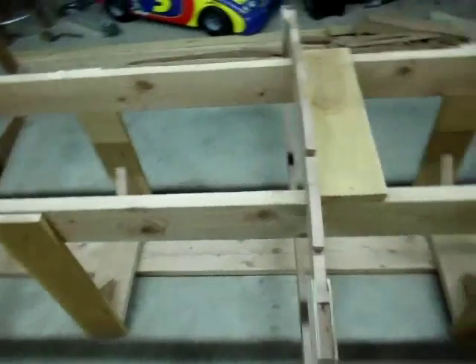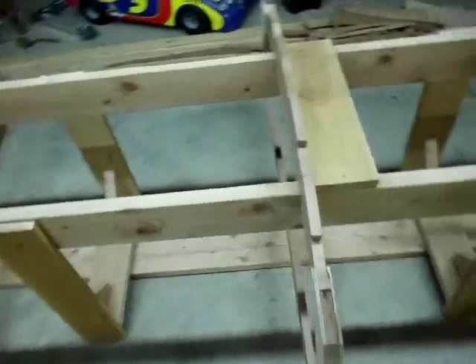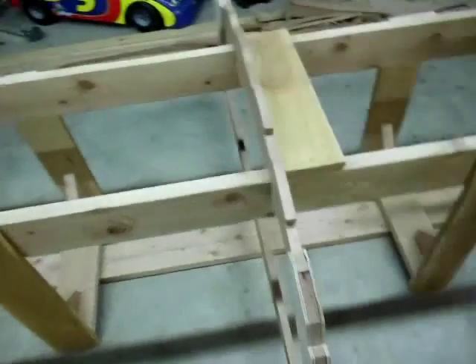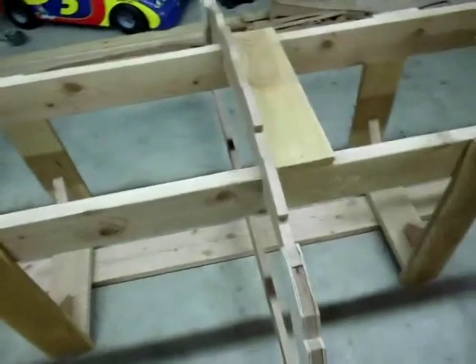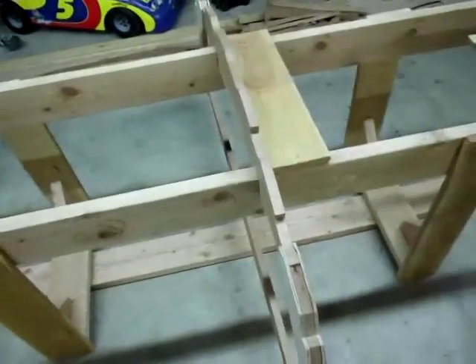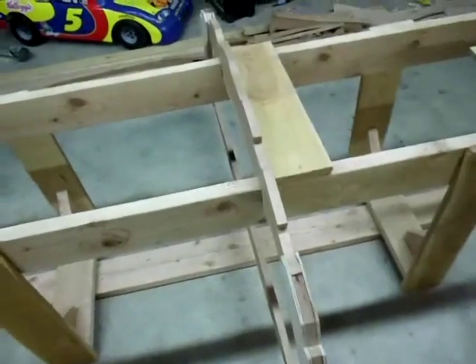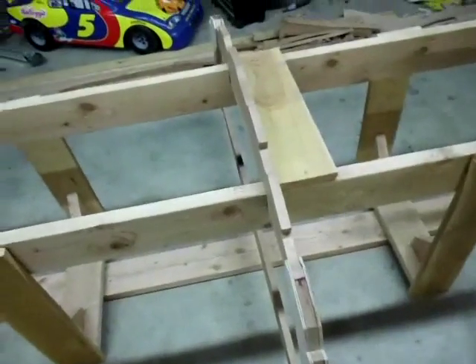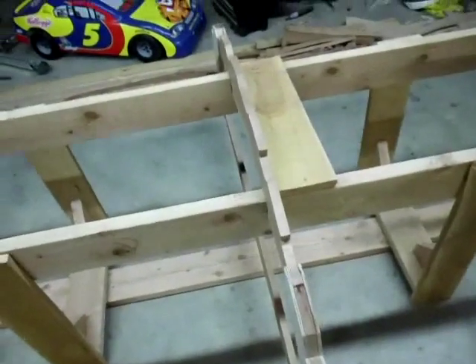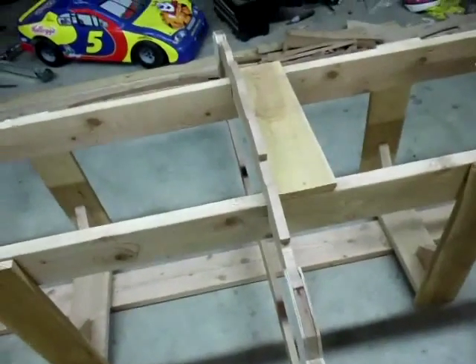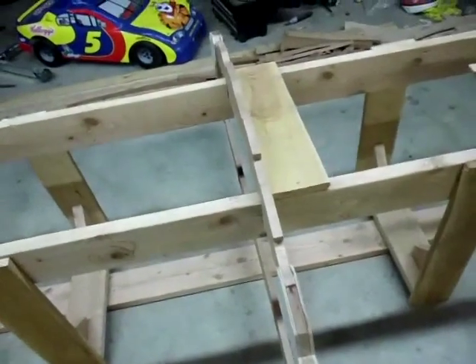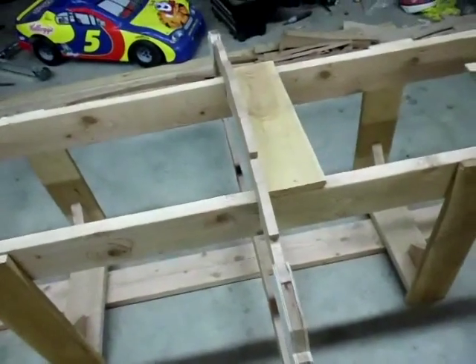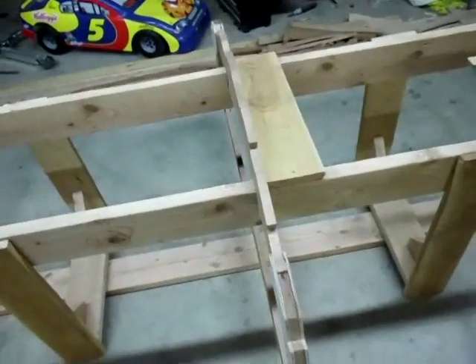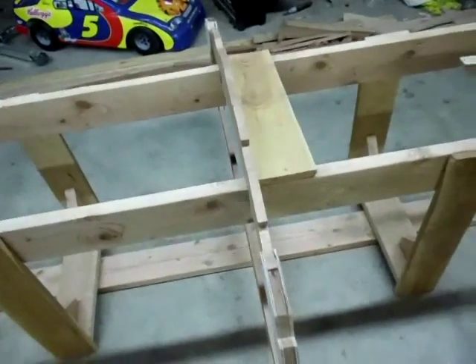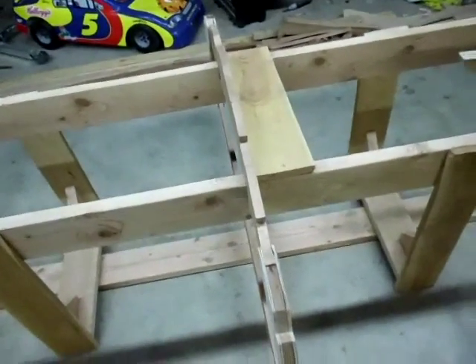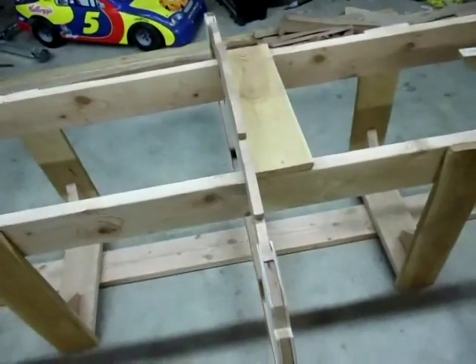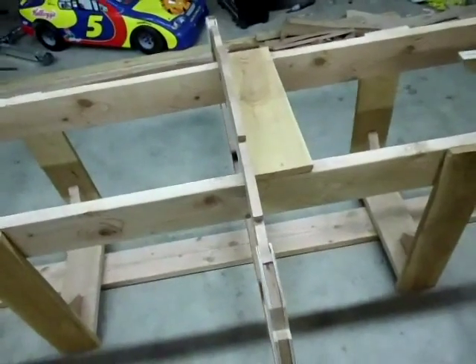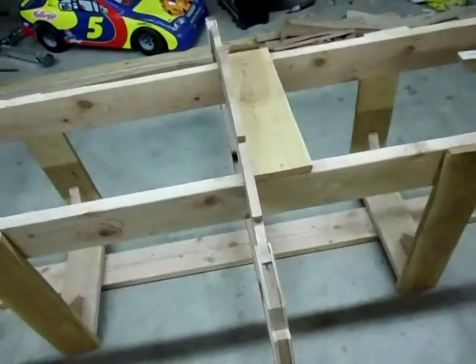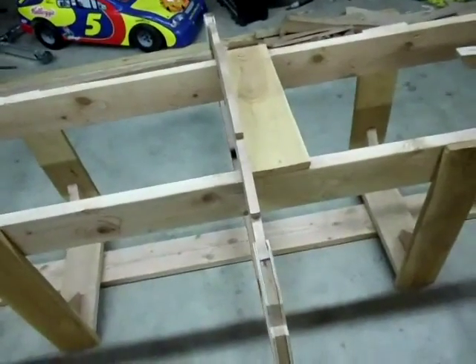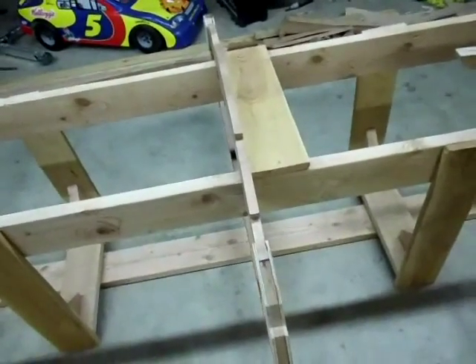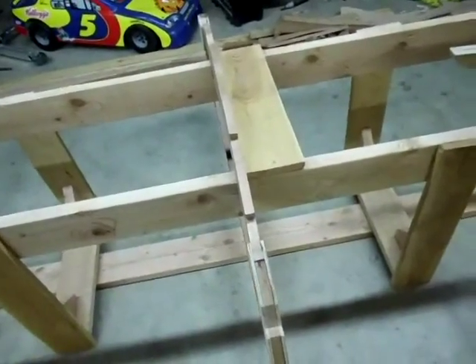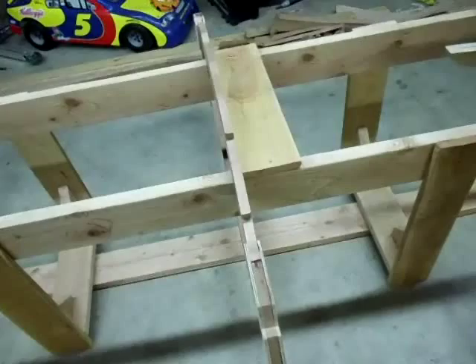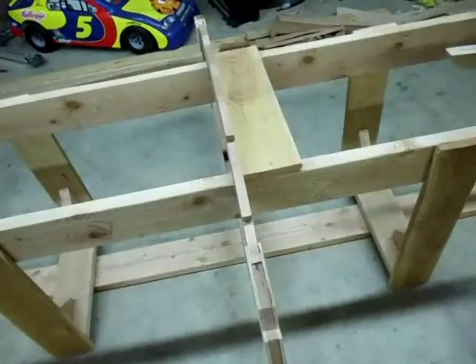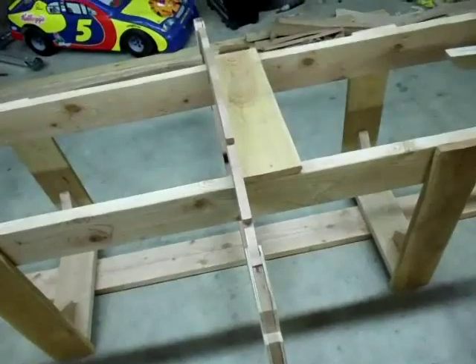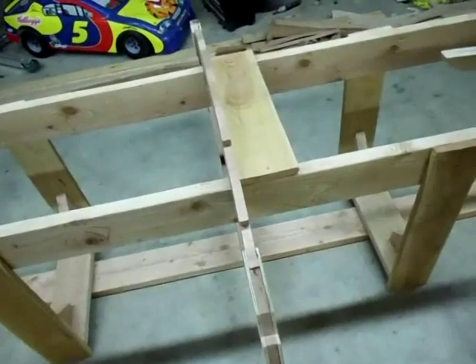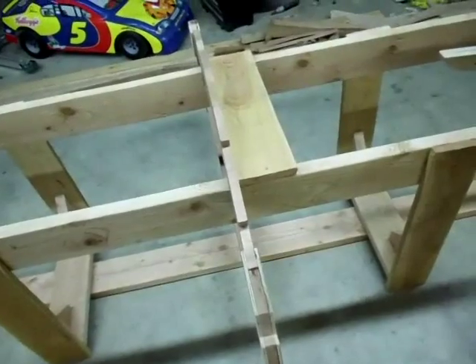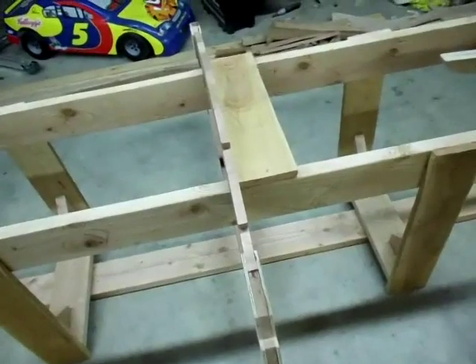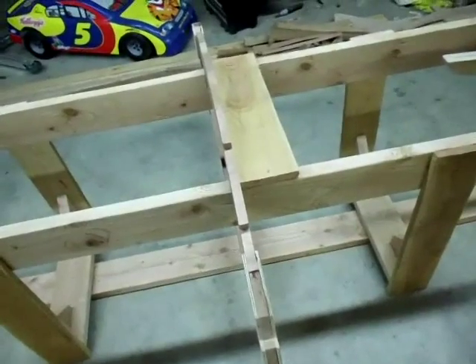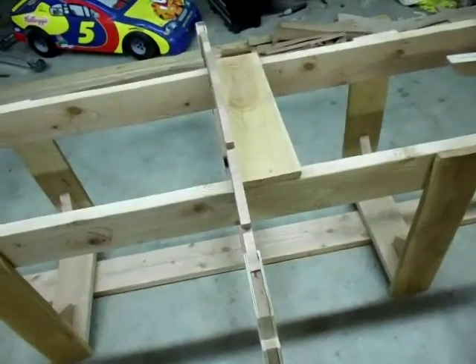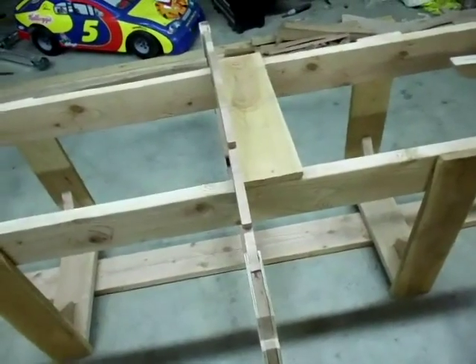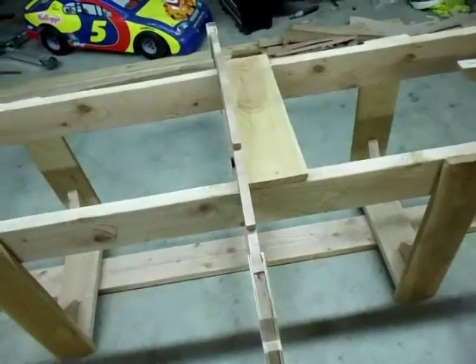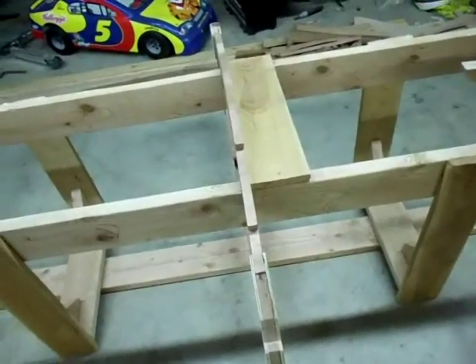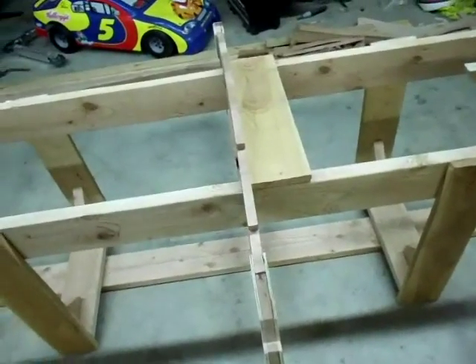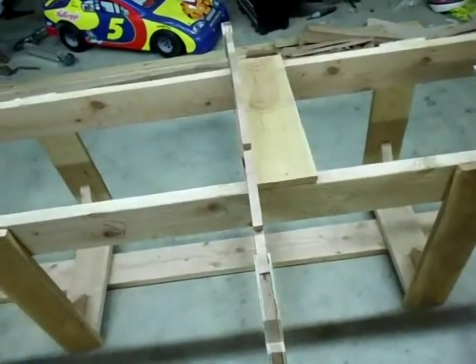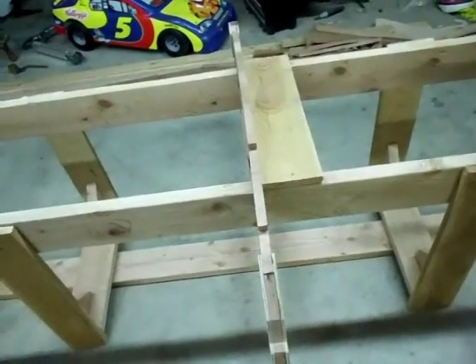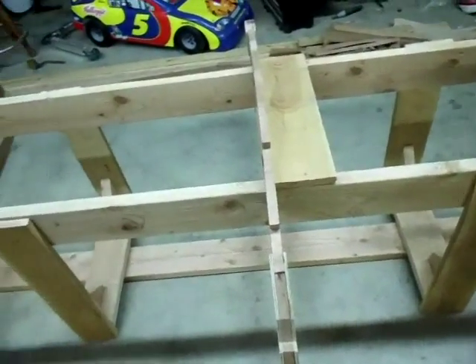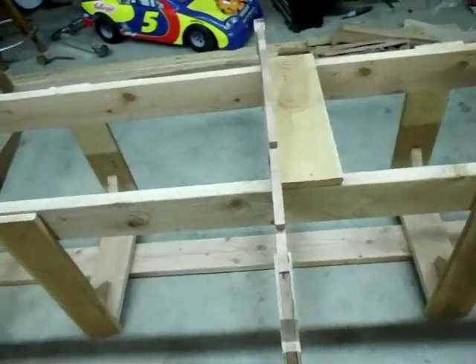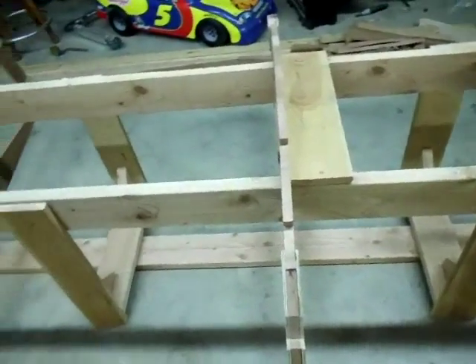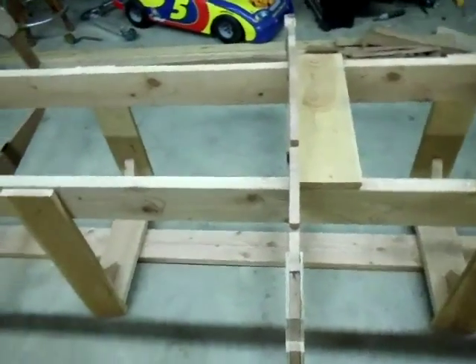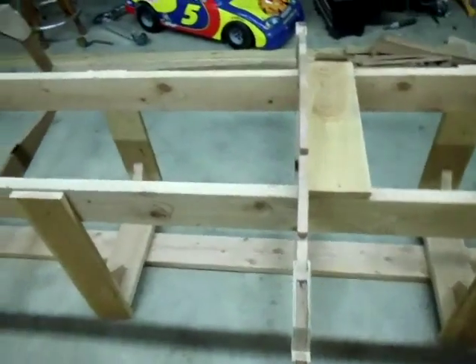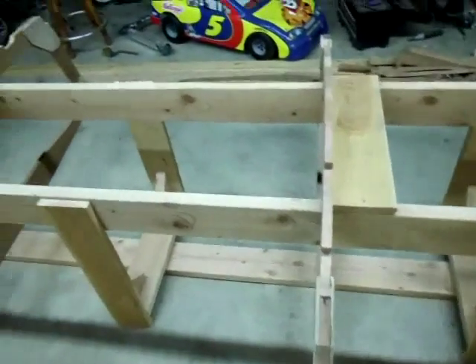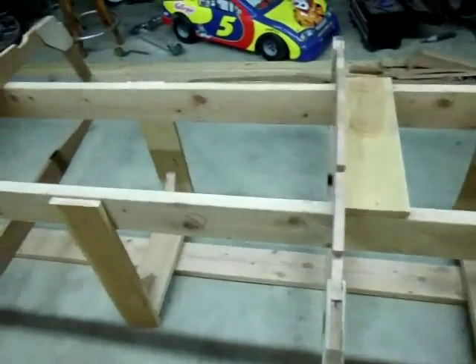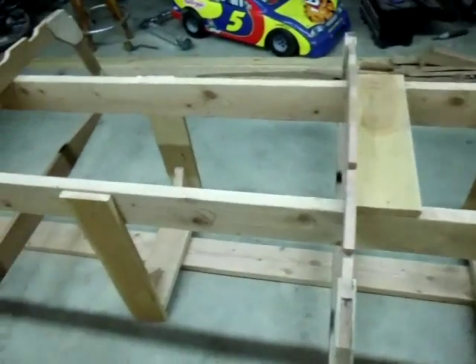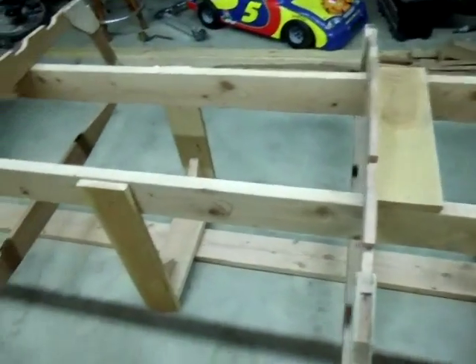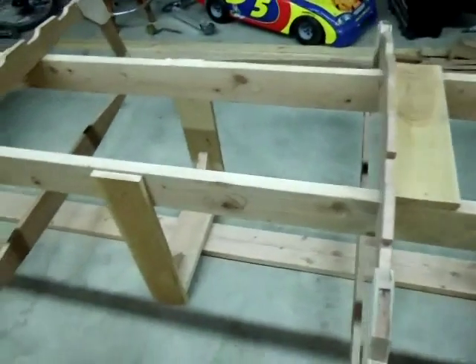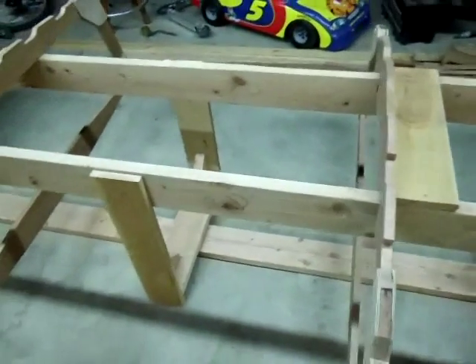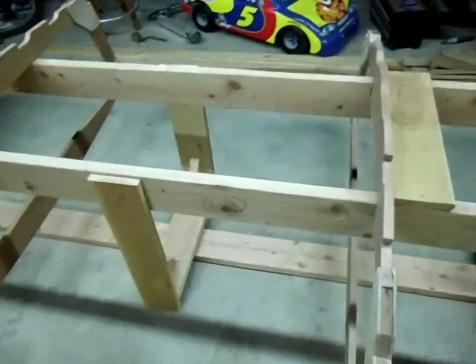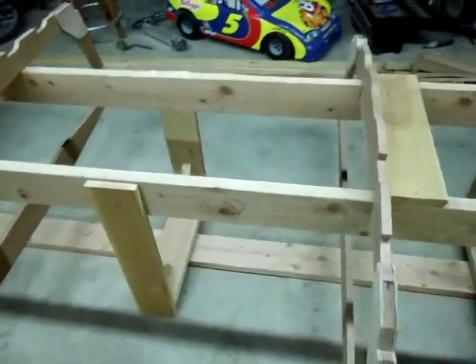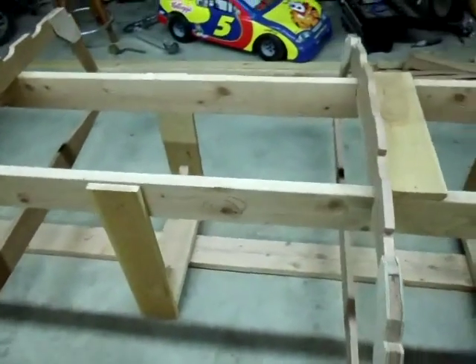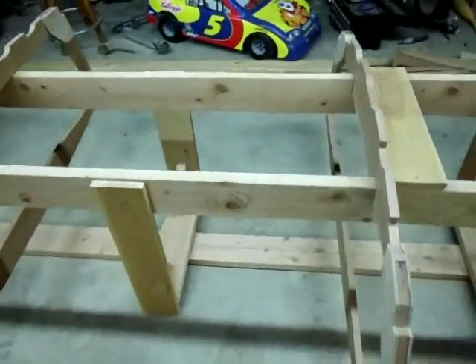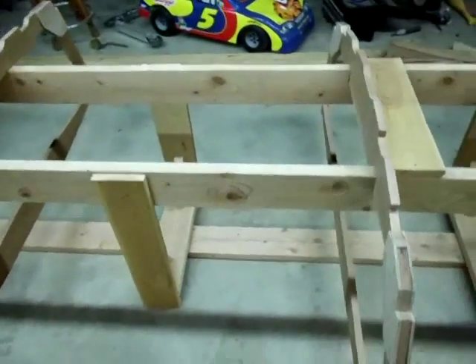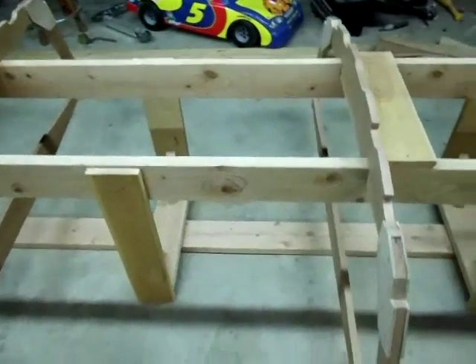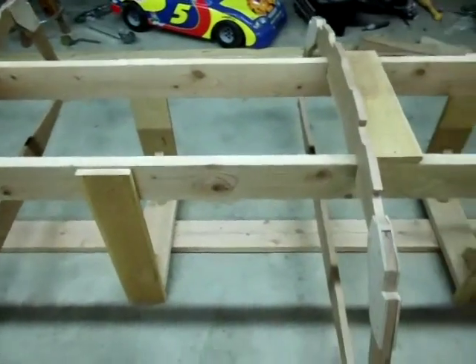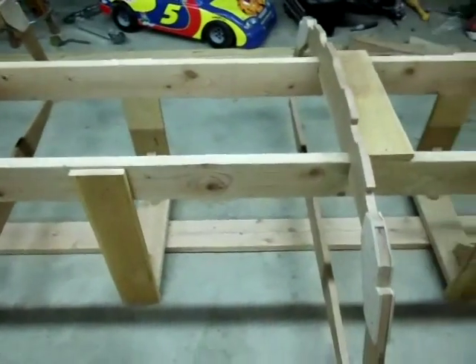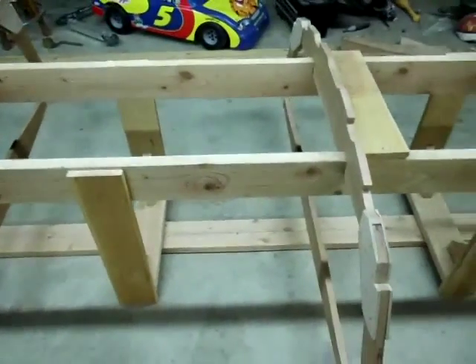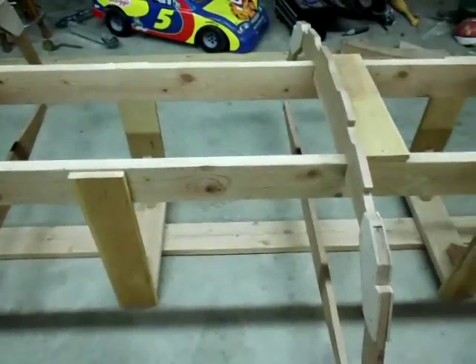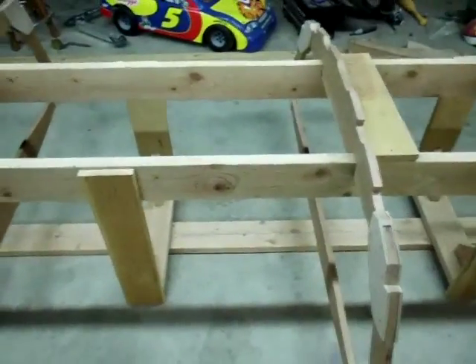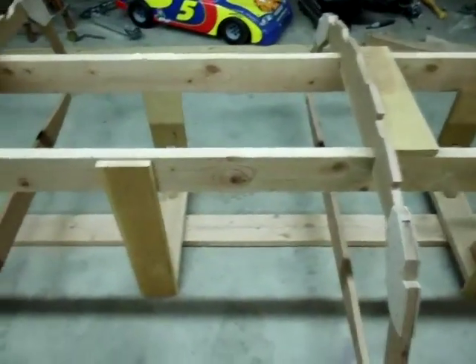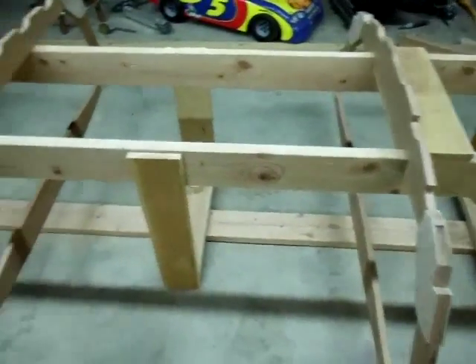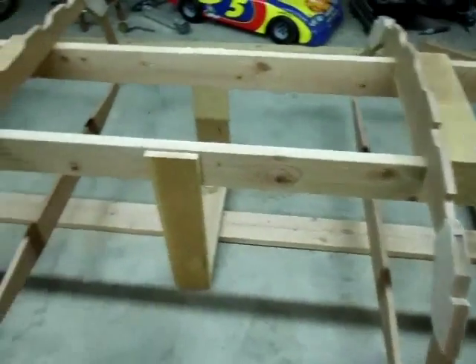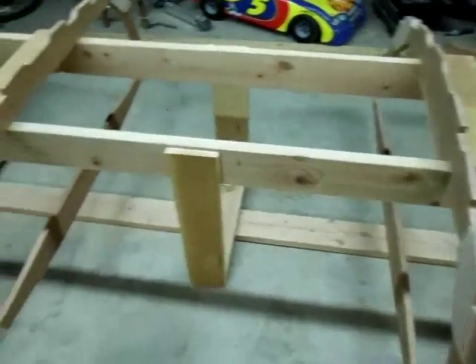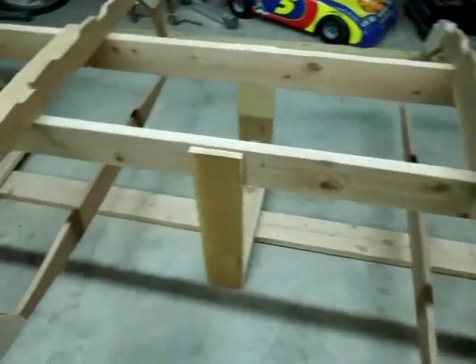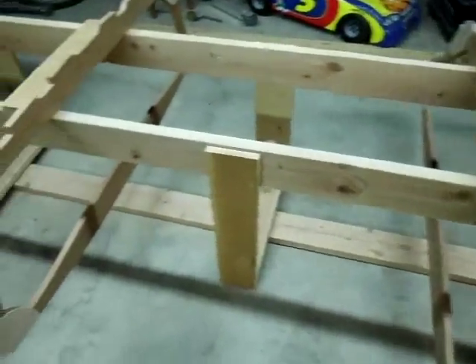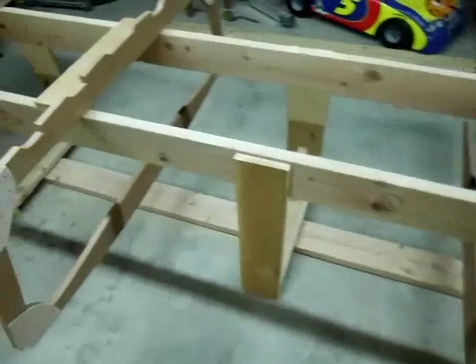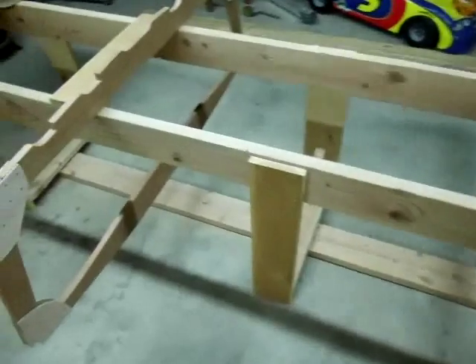Everything's measuring the same — there's not a whole lot on a boat that's square.